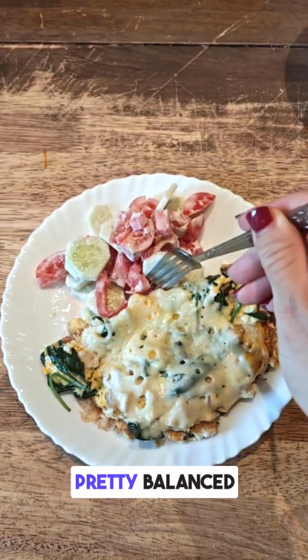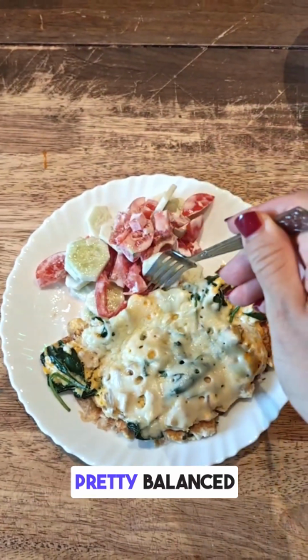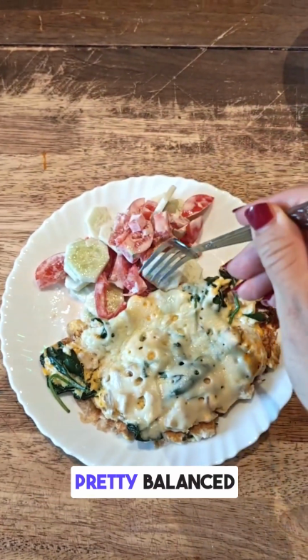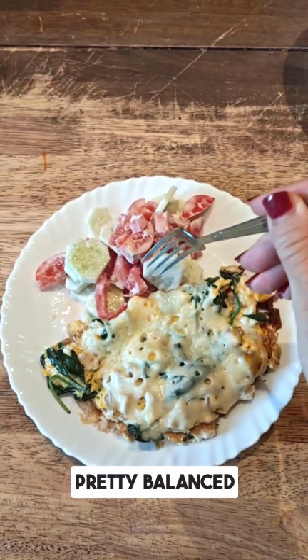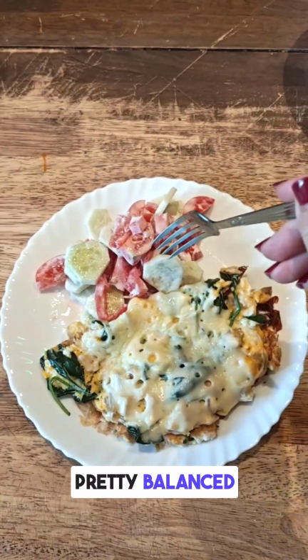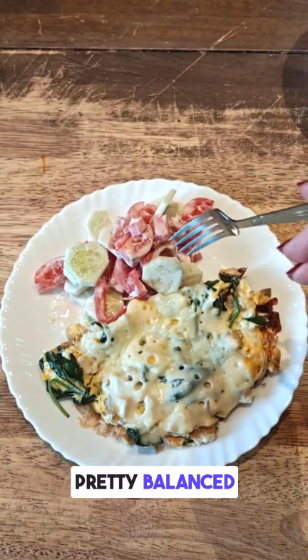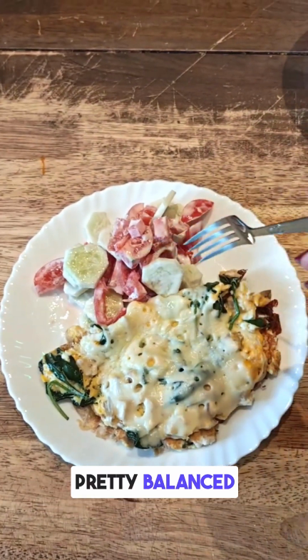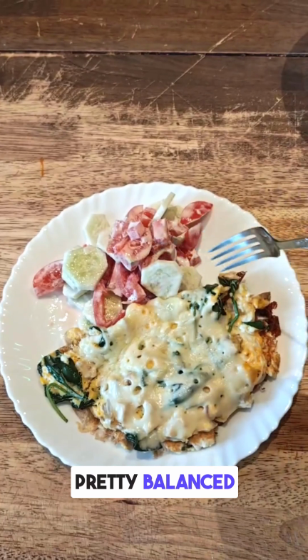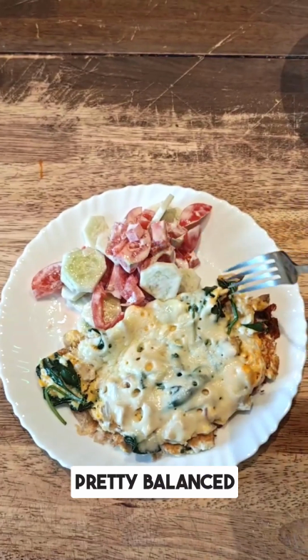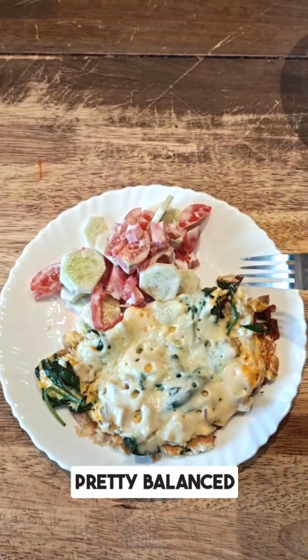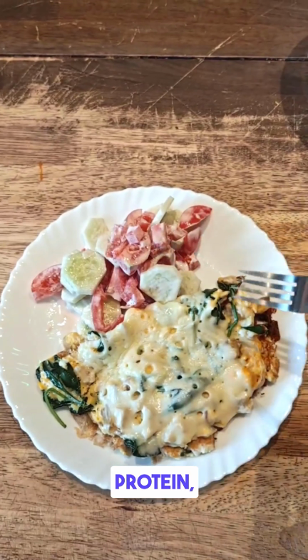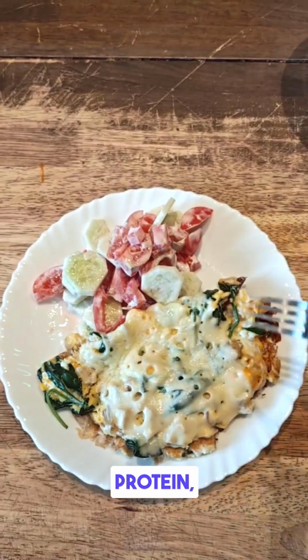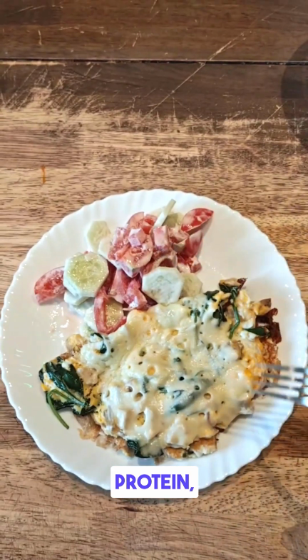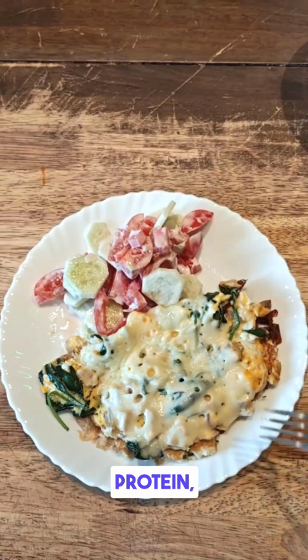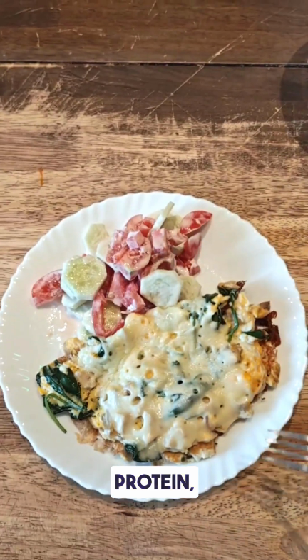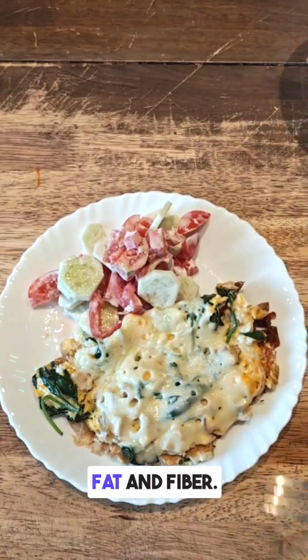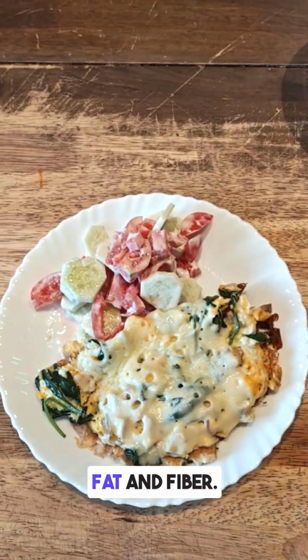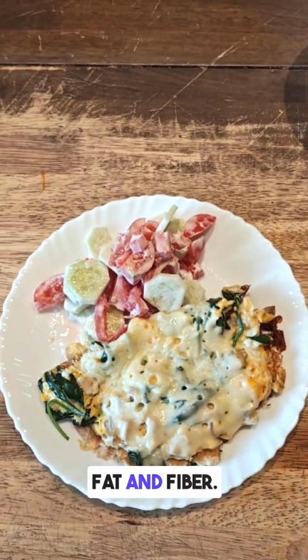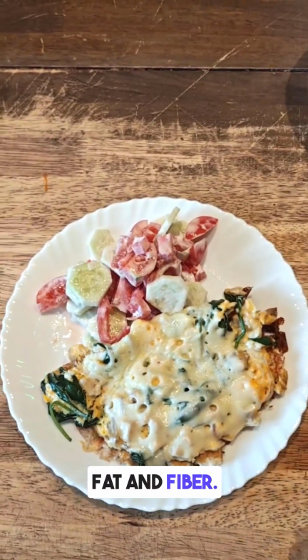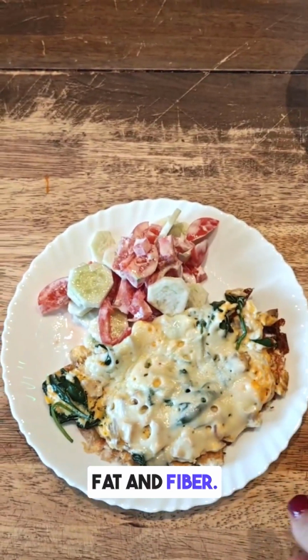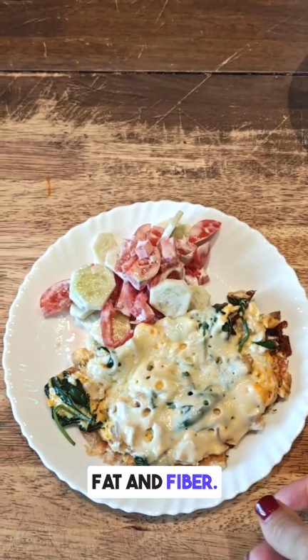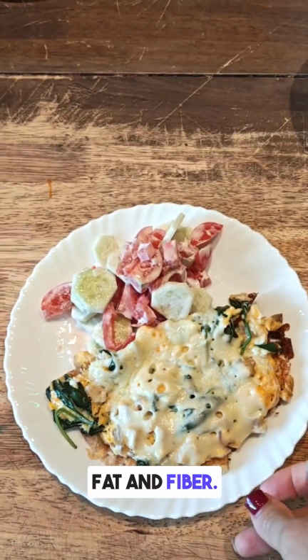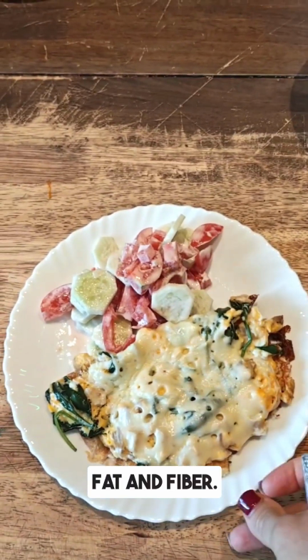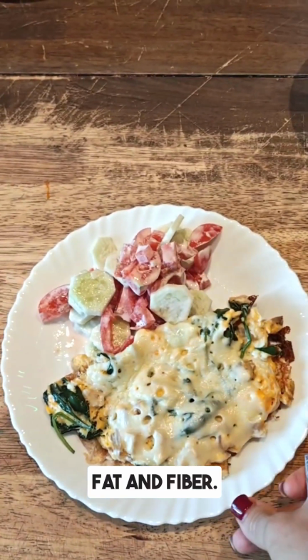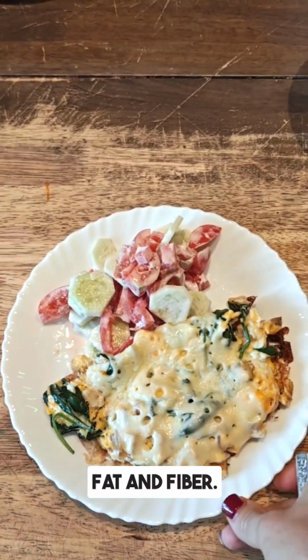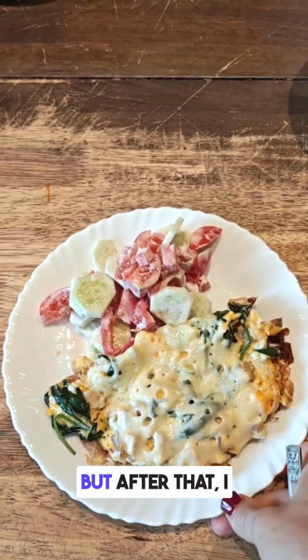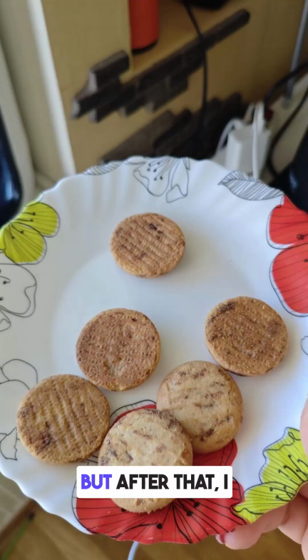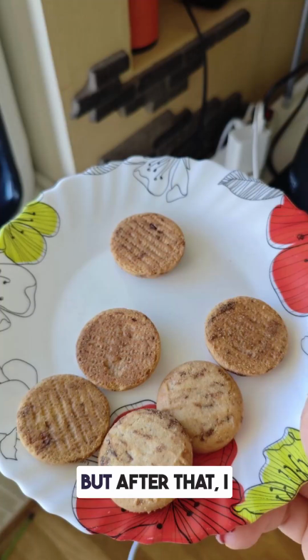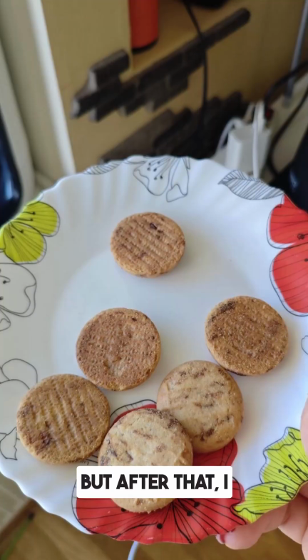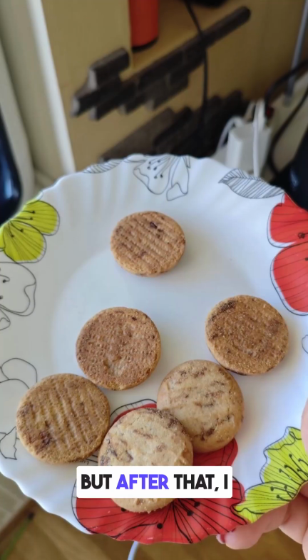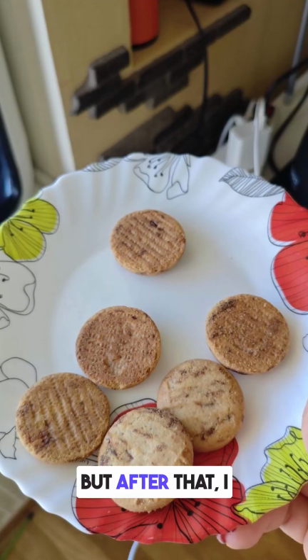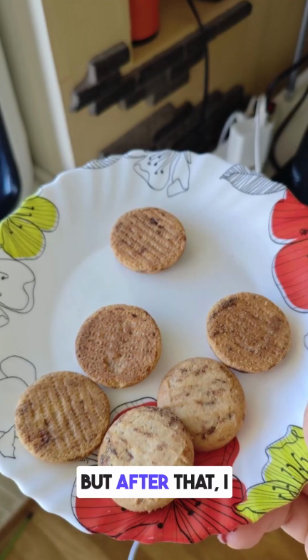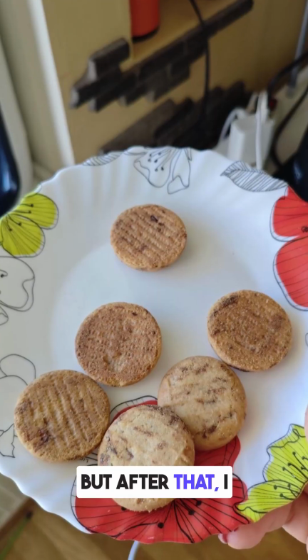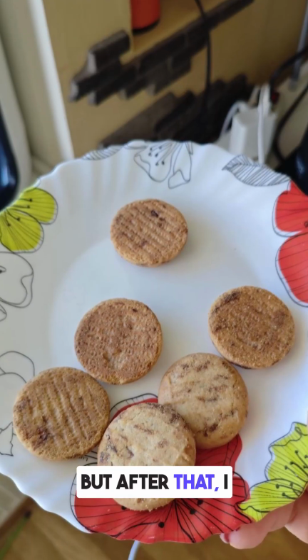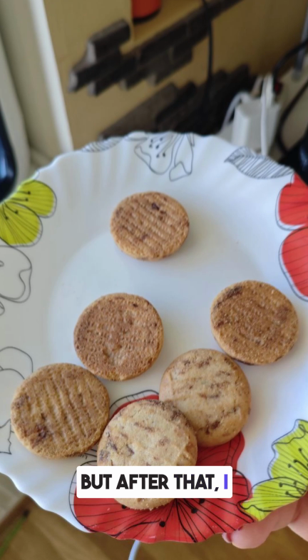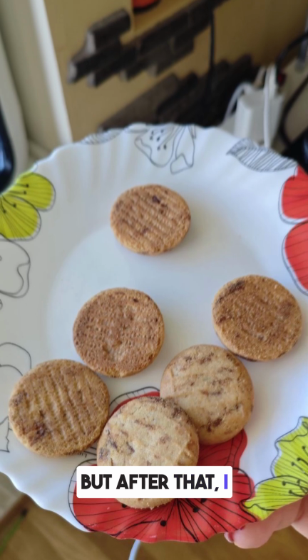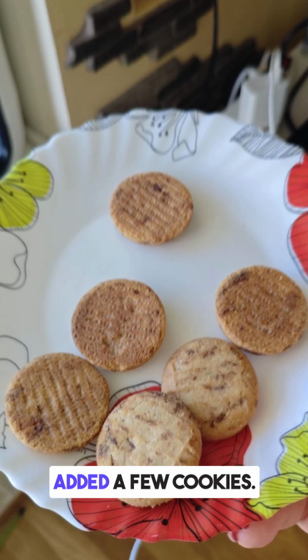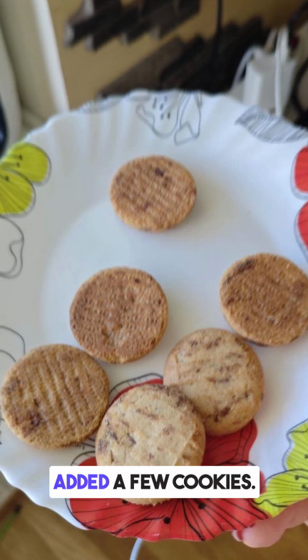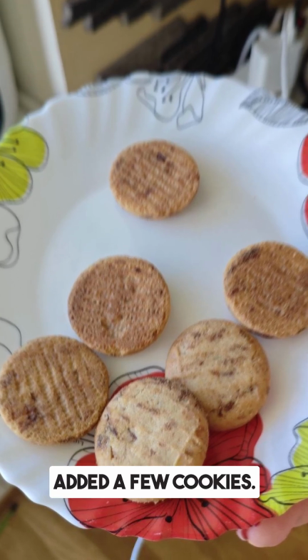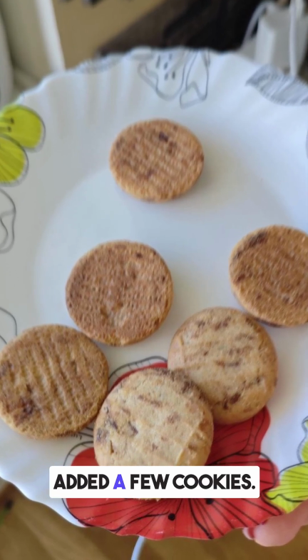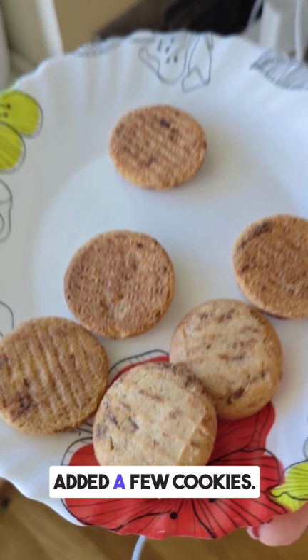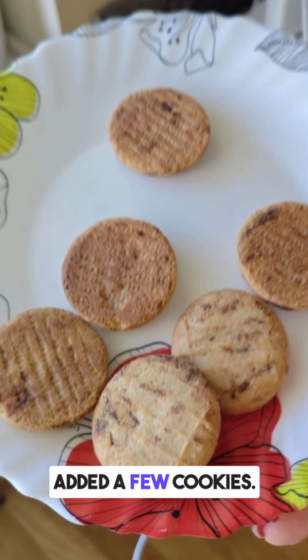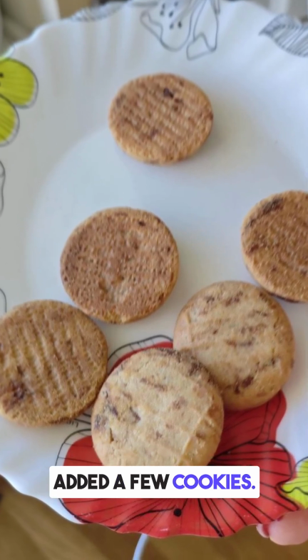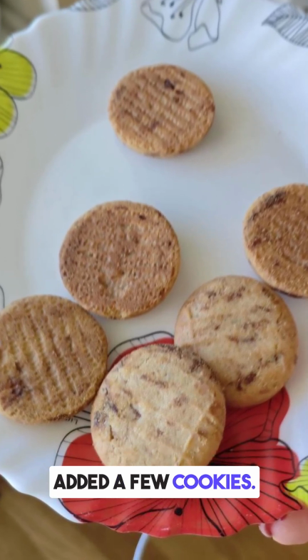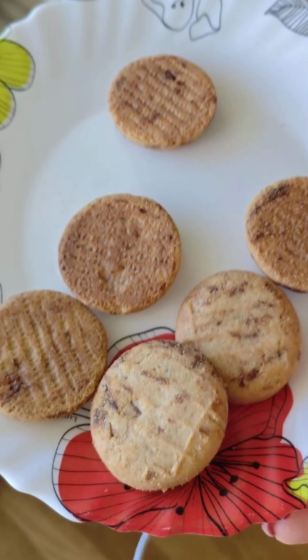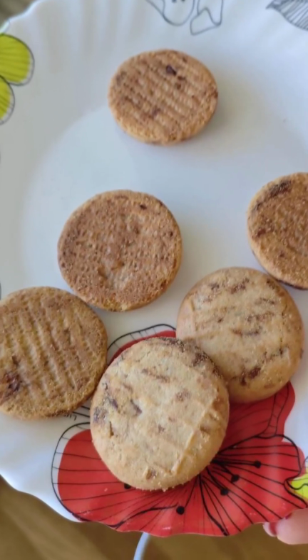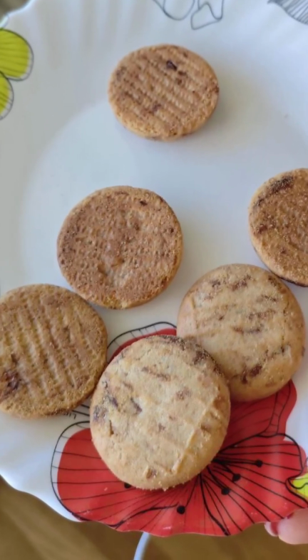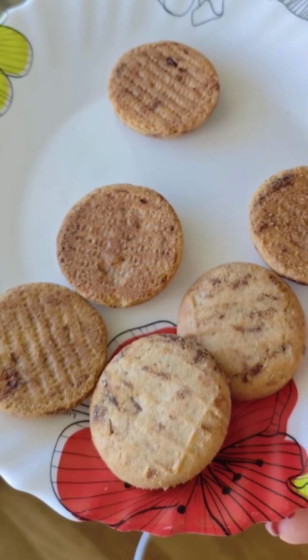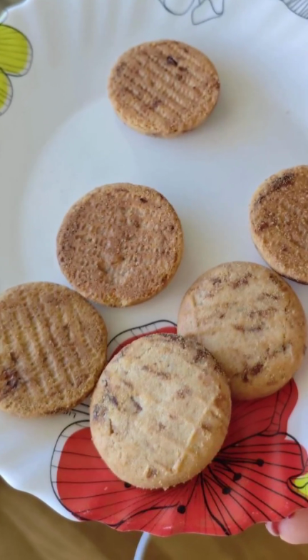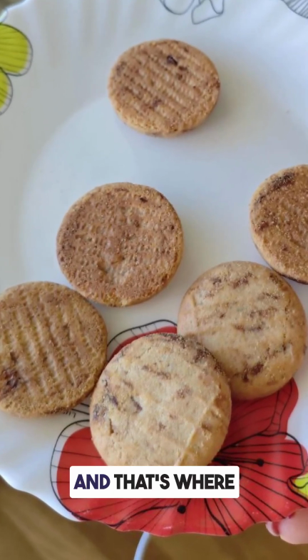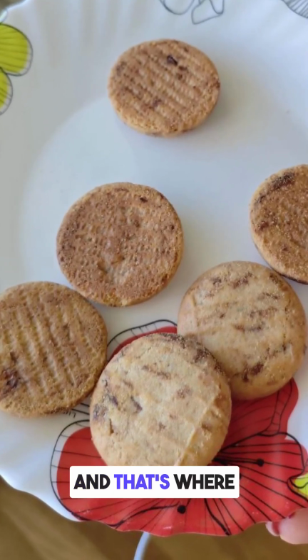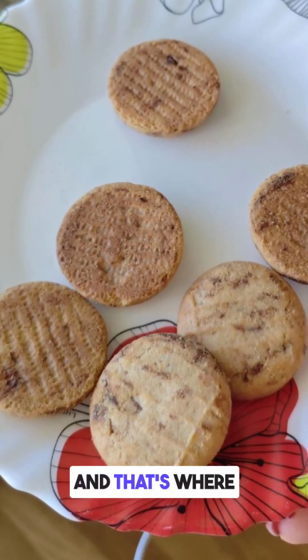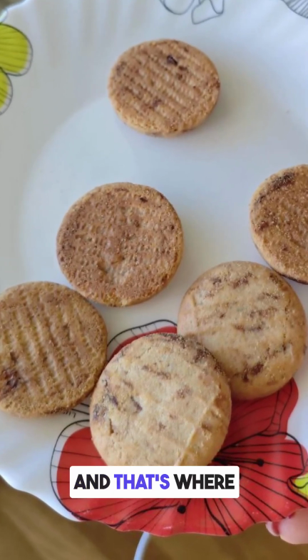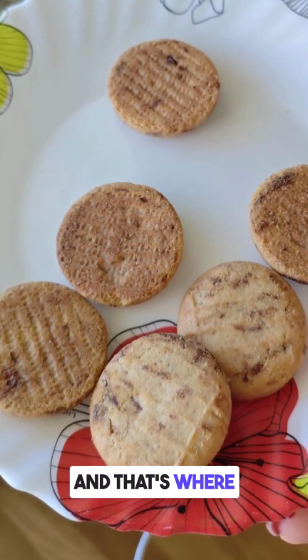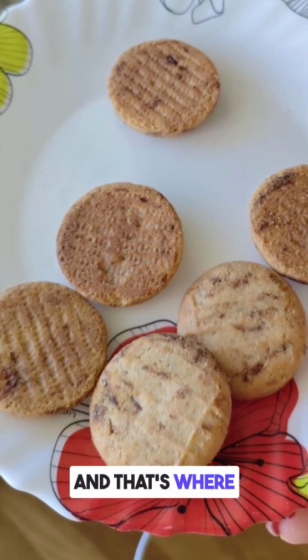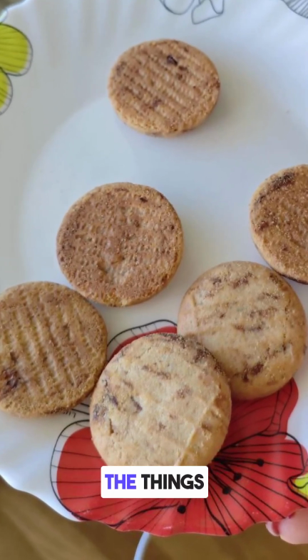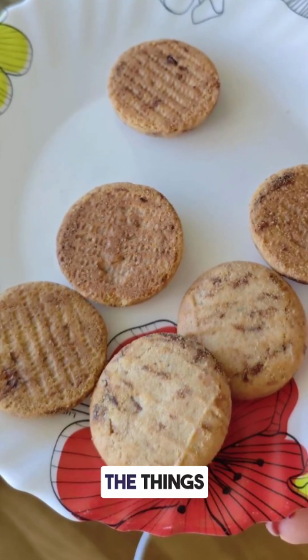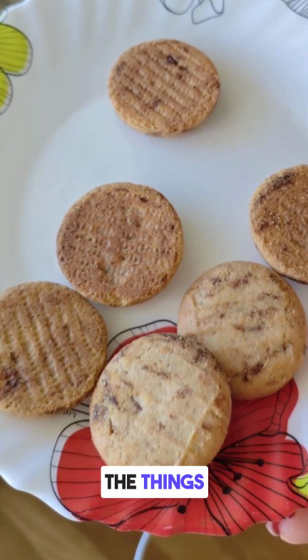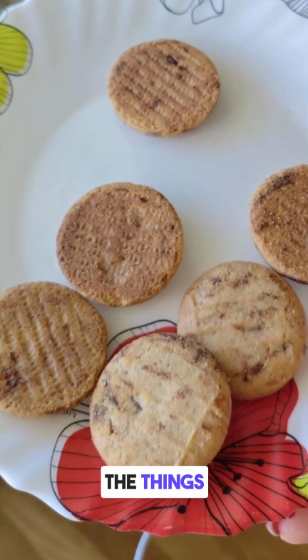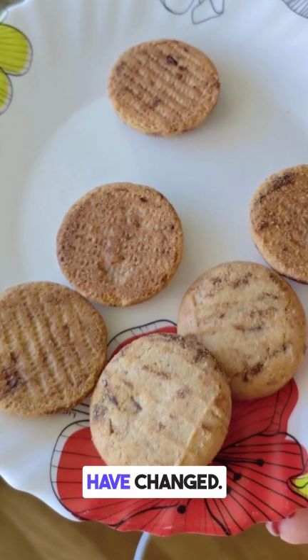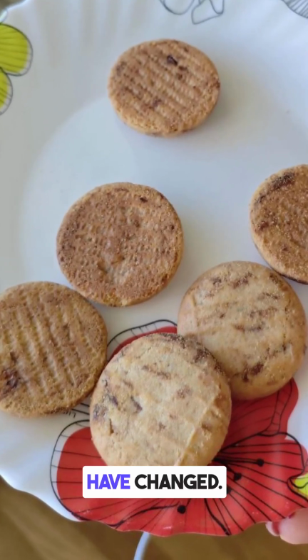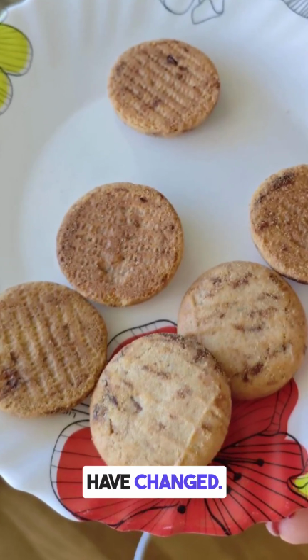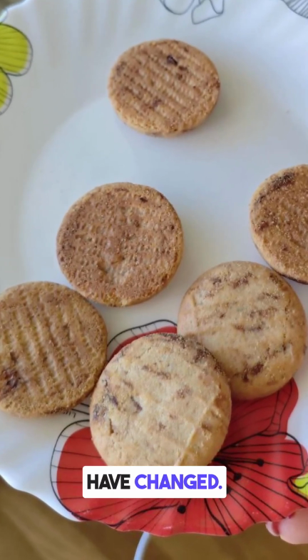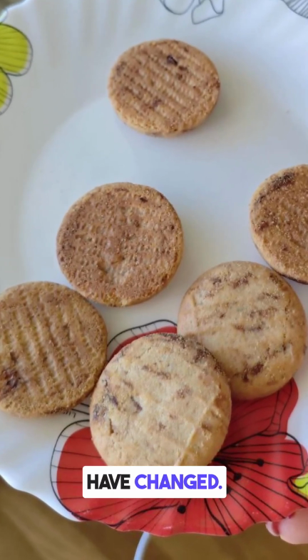Pretty balanced protein, fat, and fiber. But after that I added a few cookies, and that's where things changed.